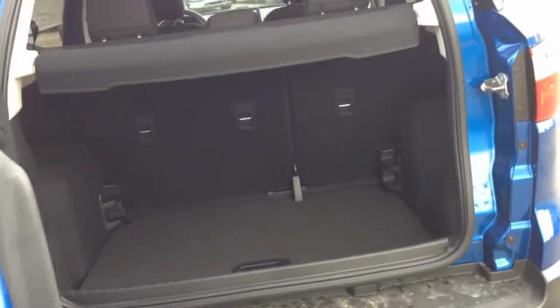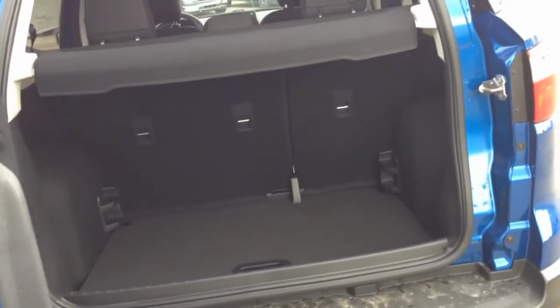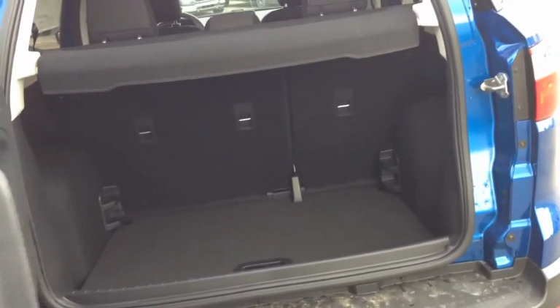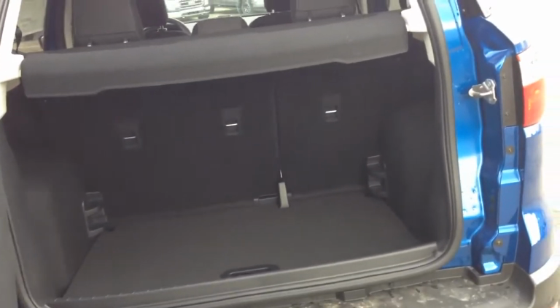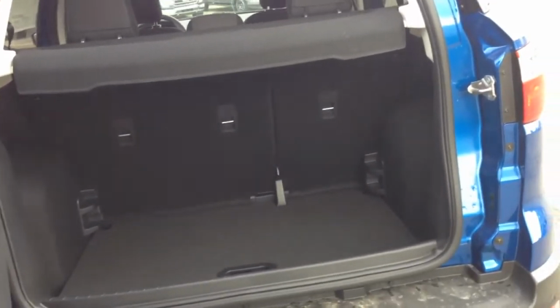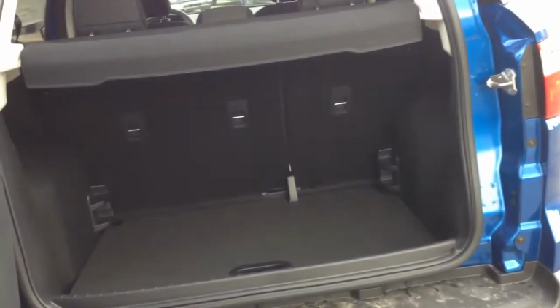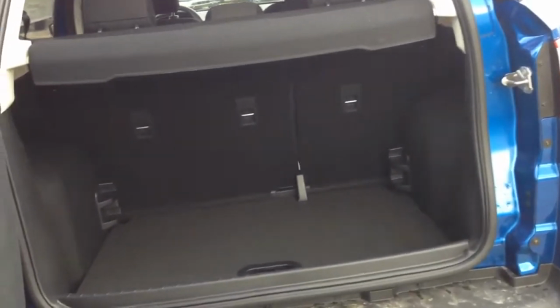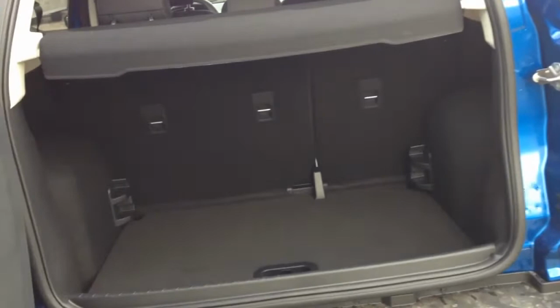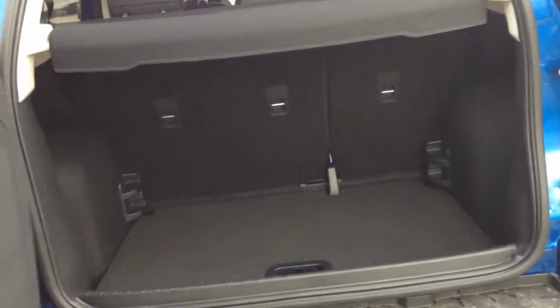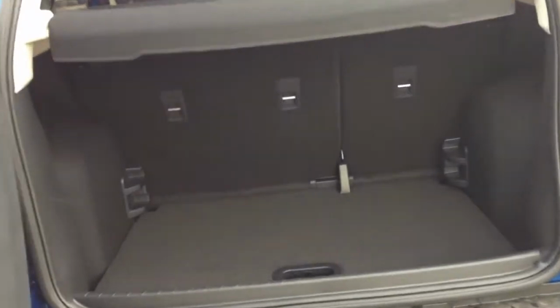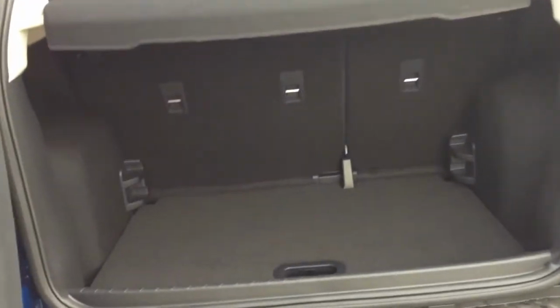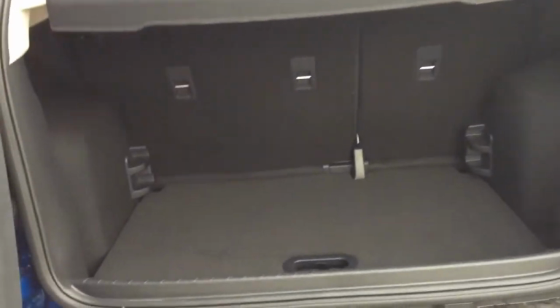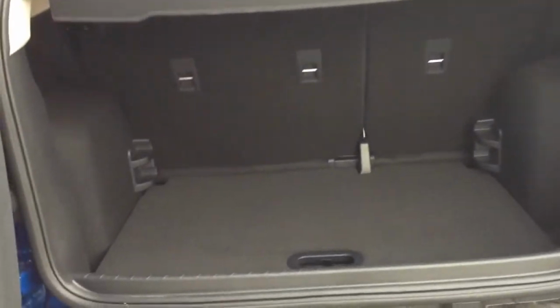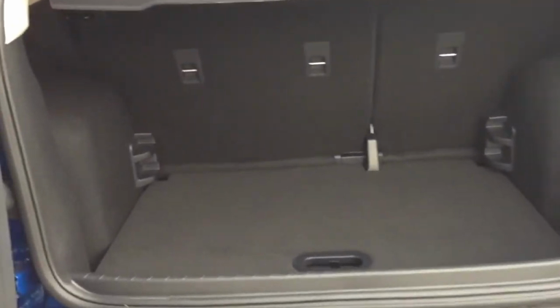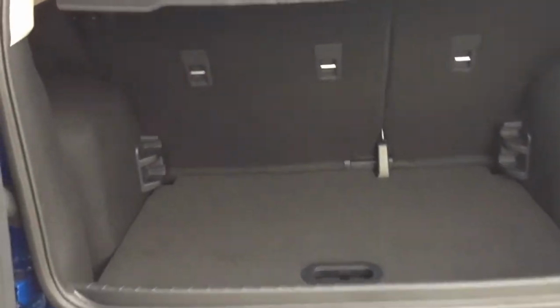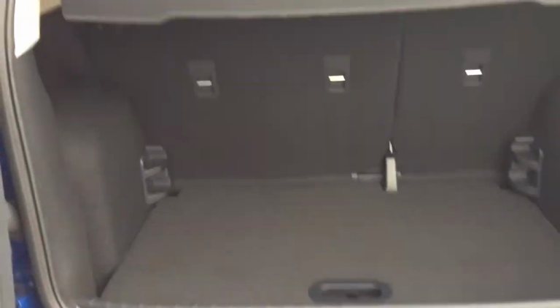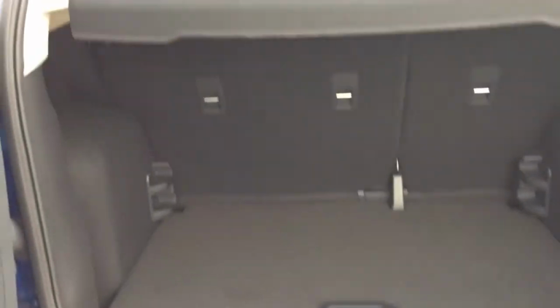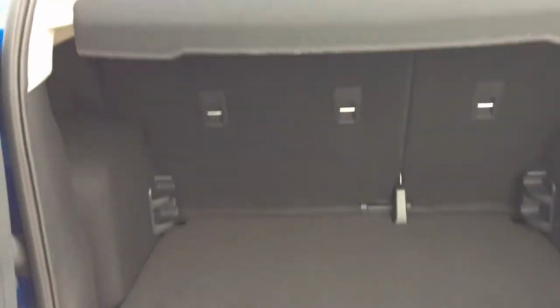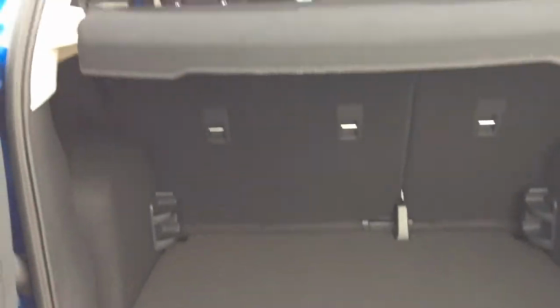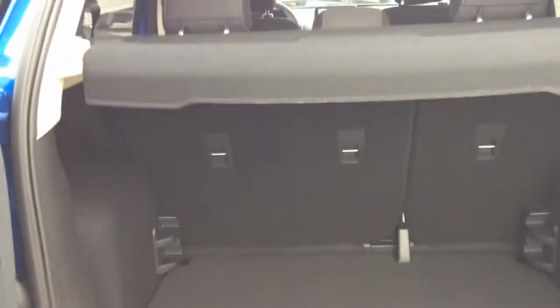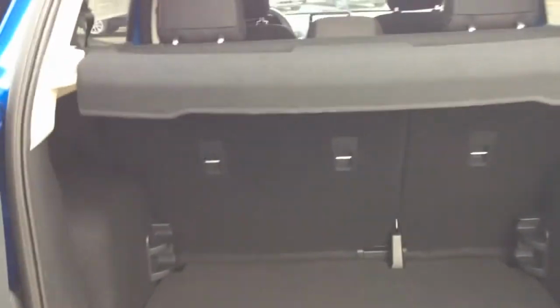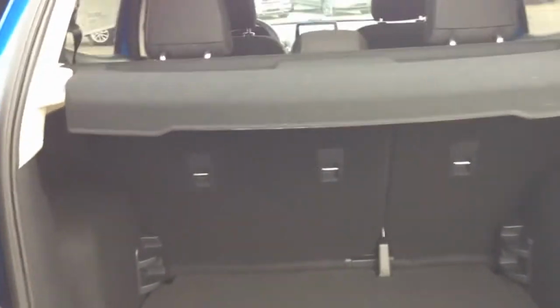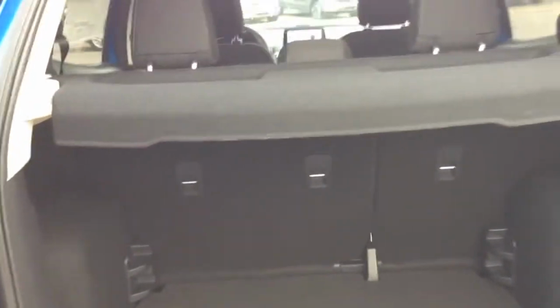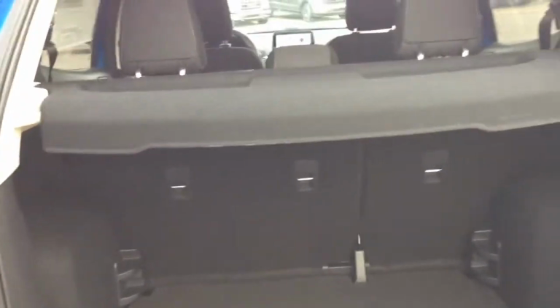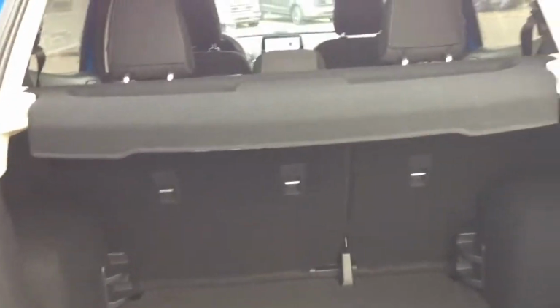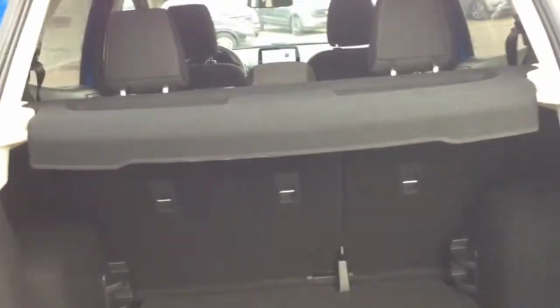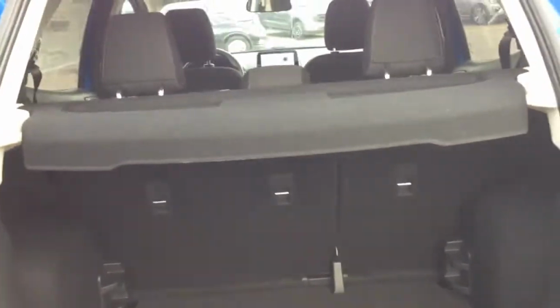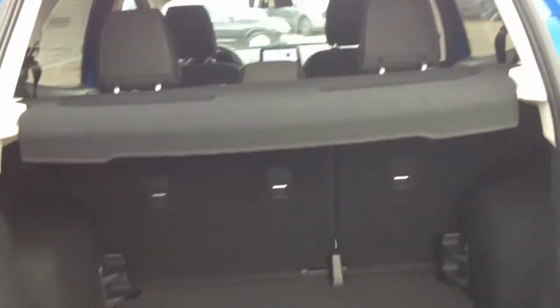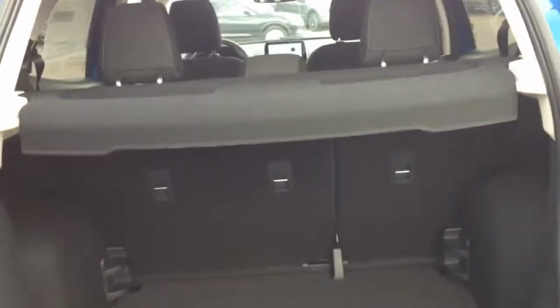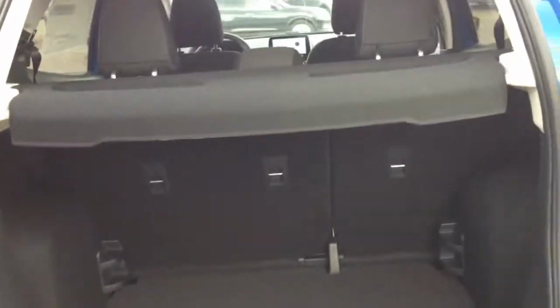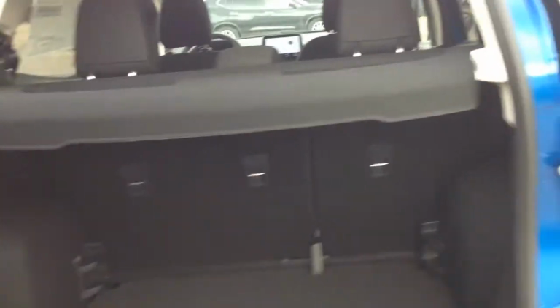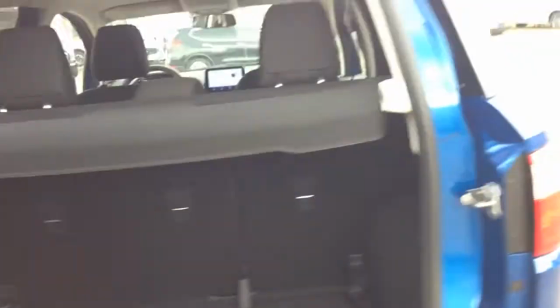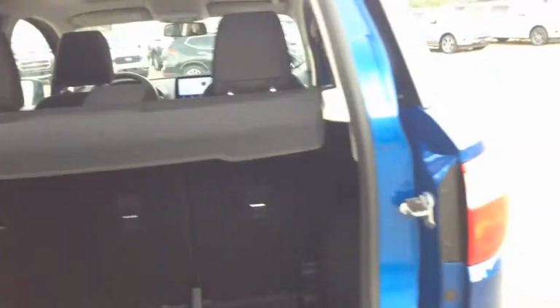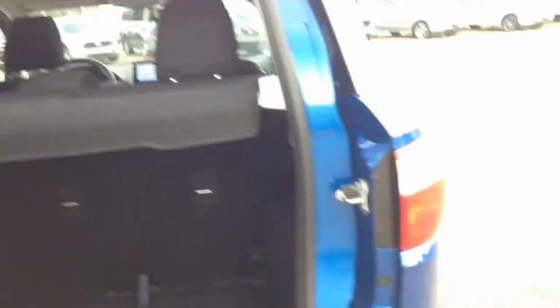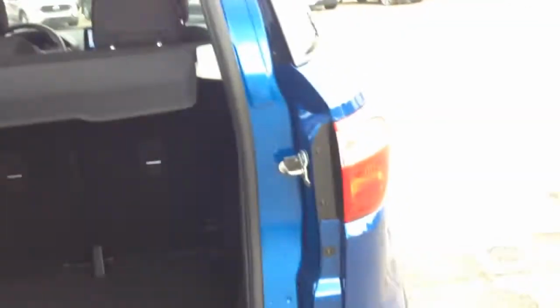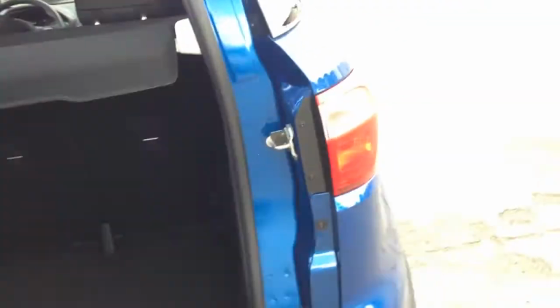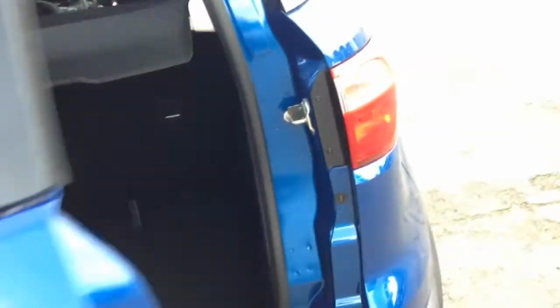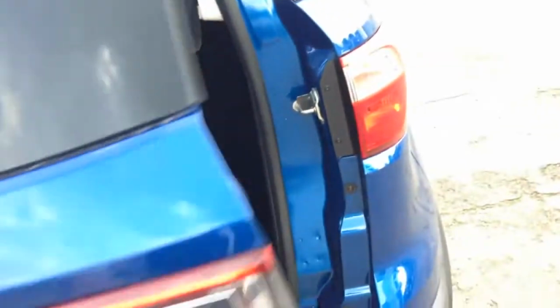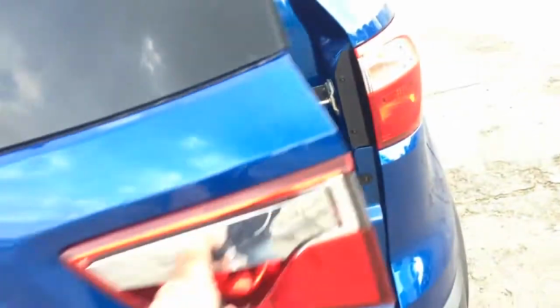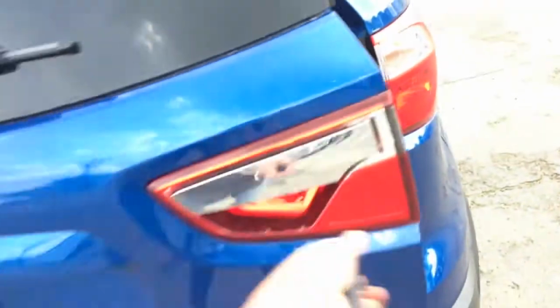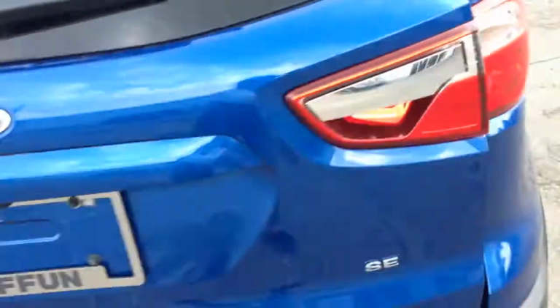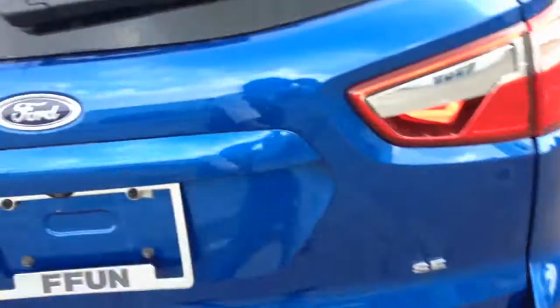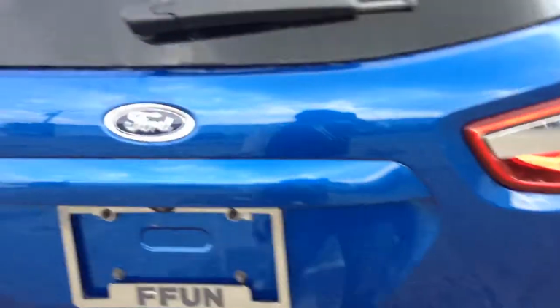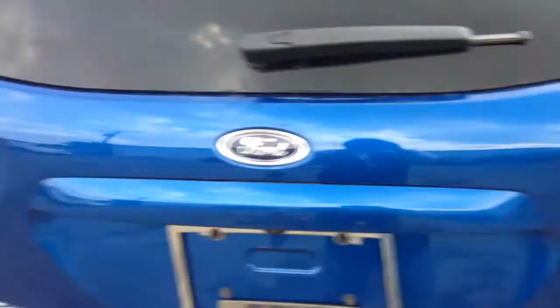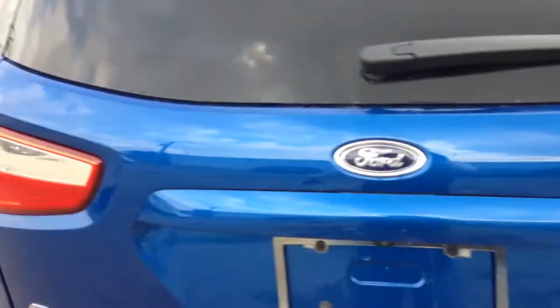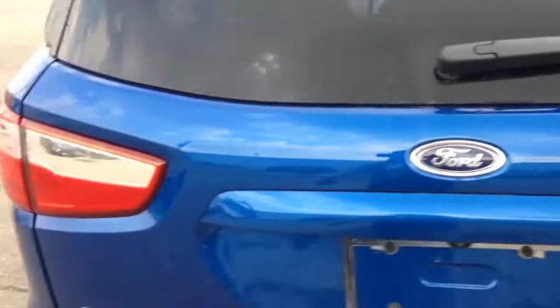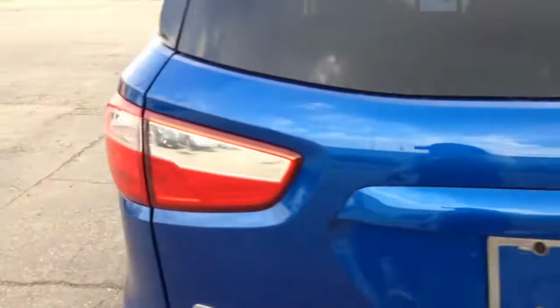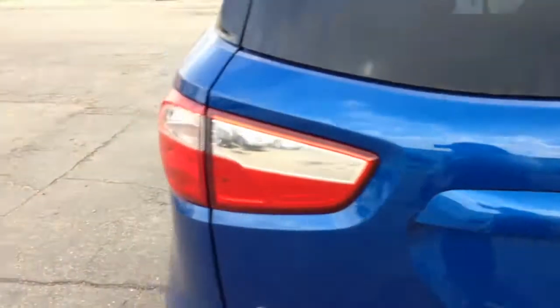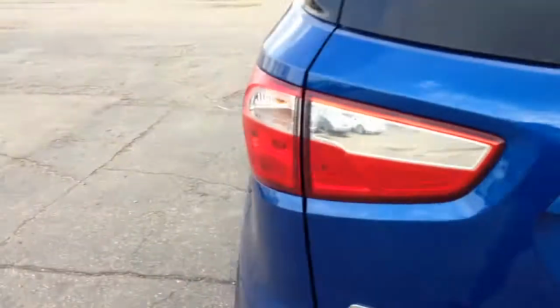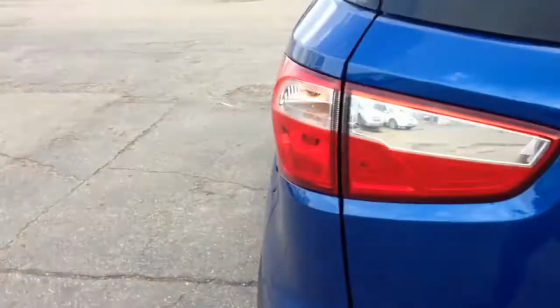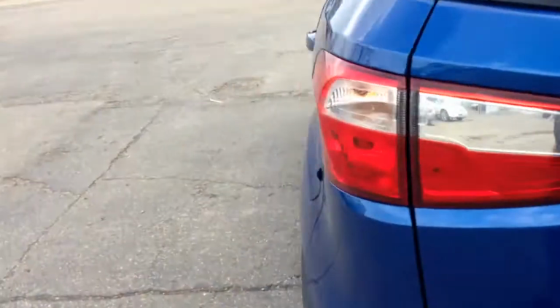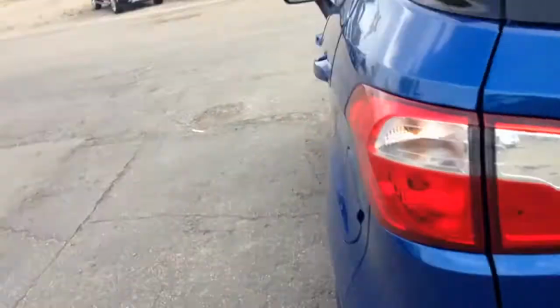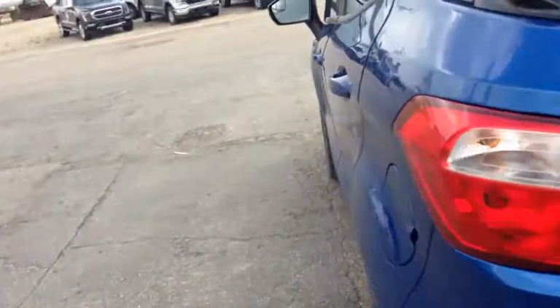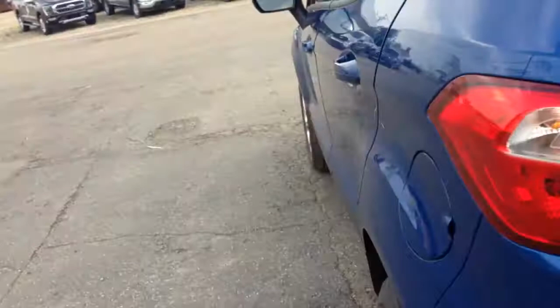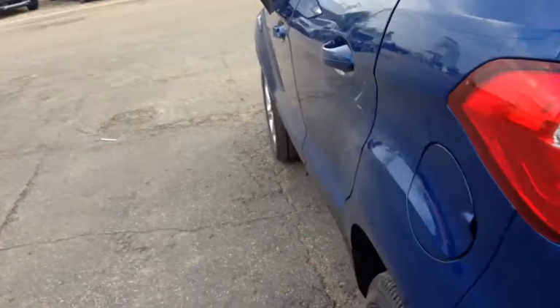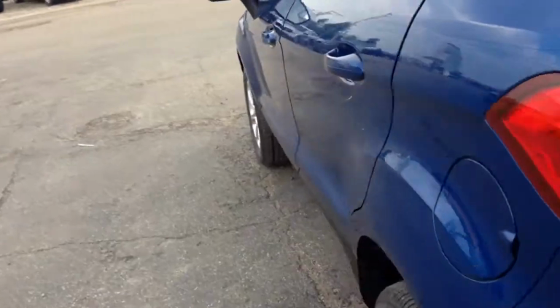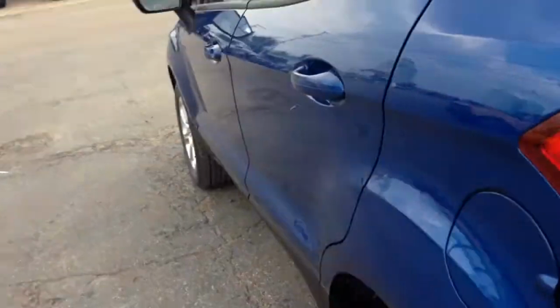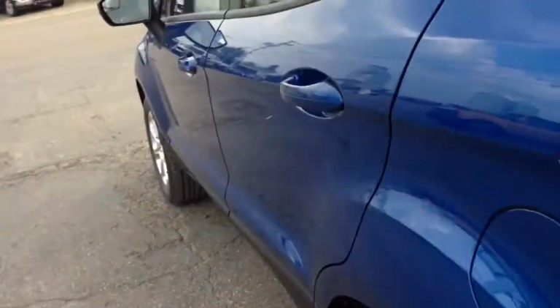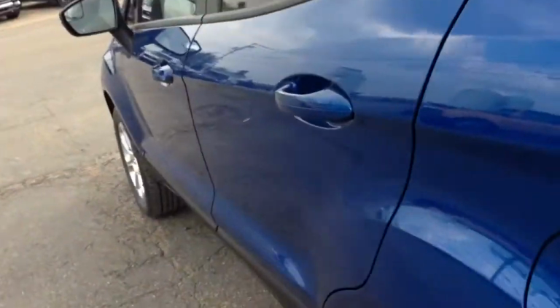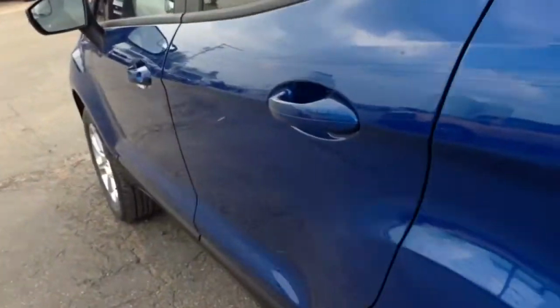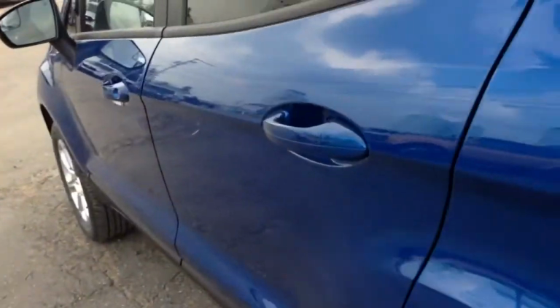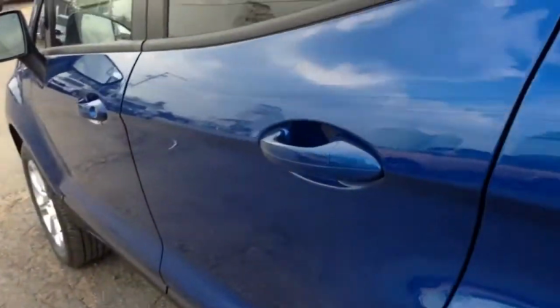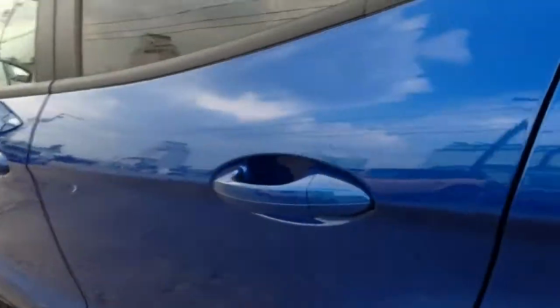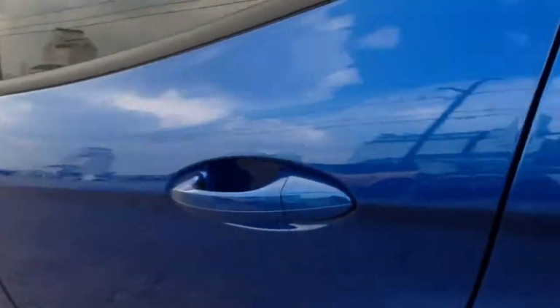Tons of room back here. And I'll bring you around to the back seat.